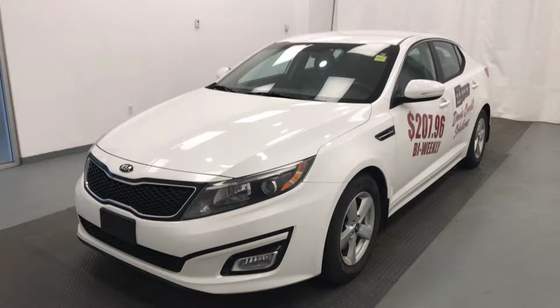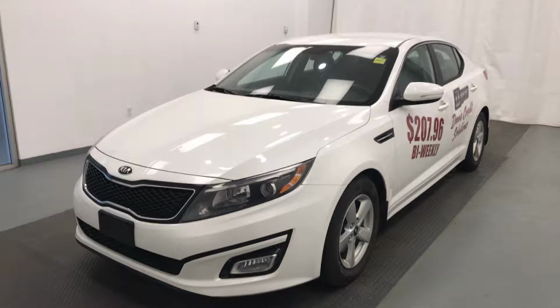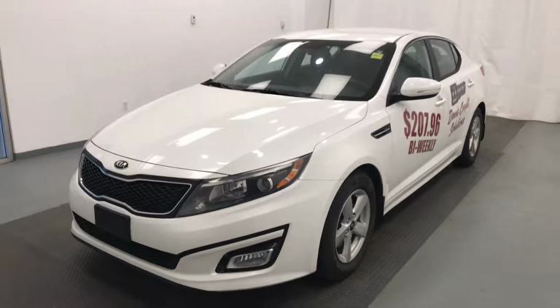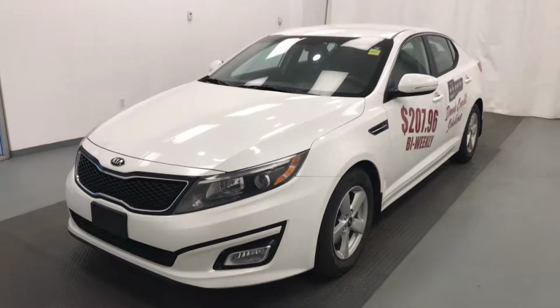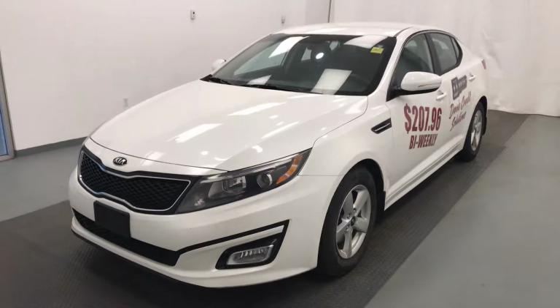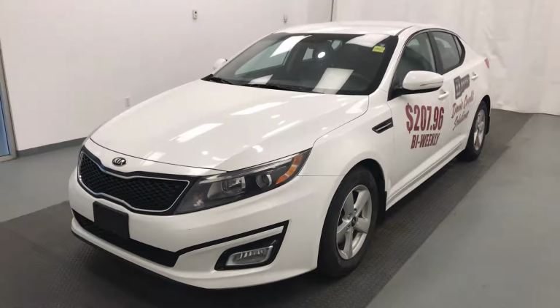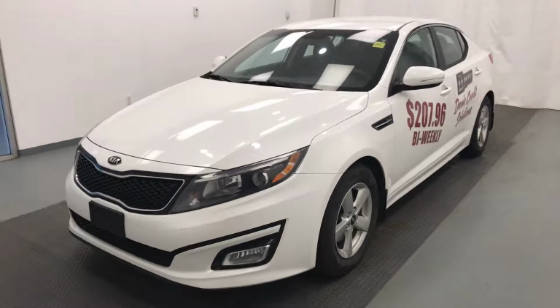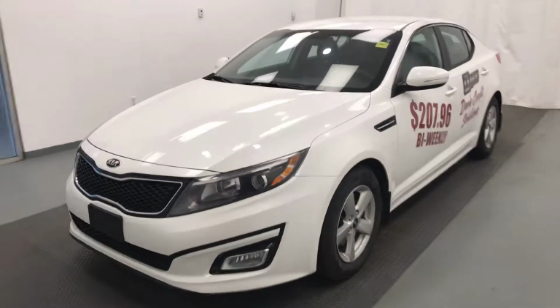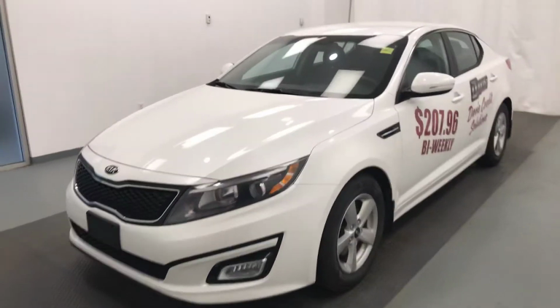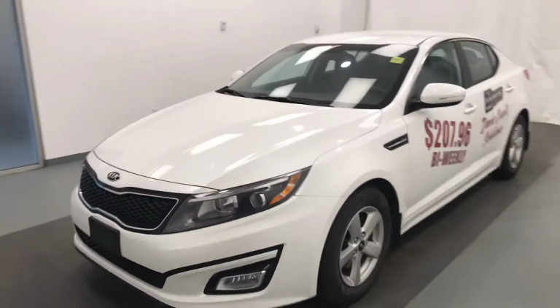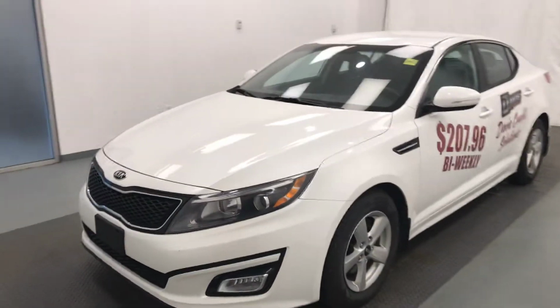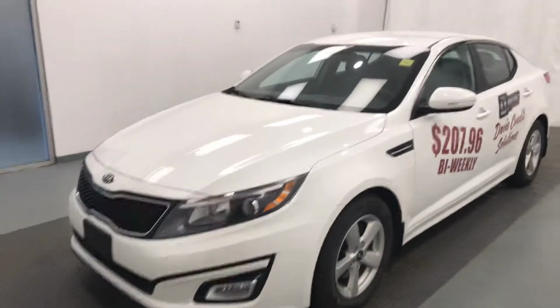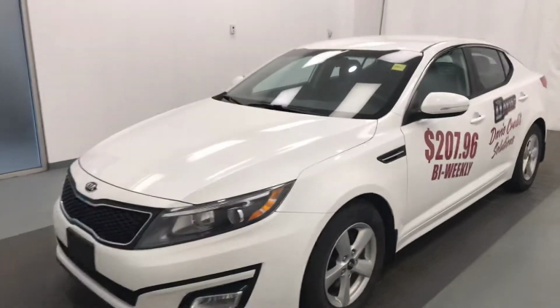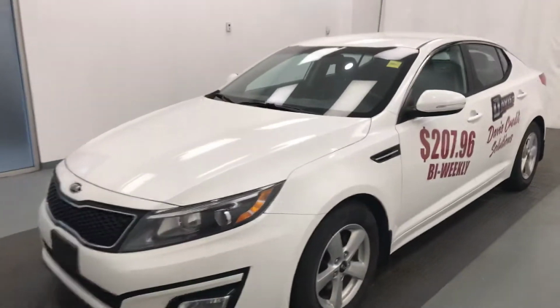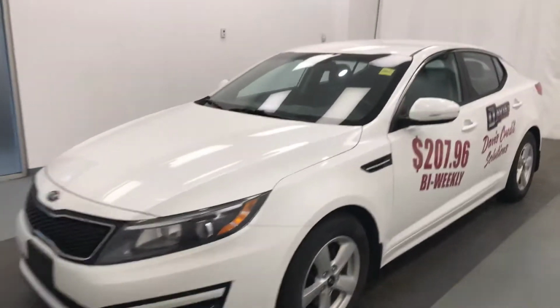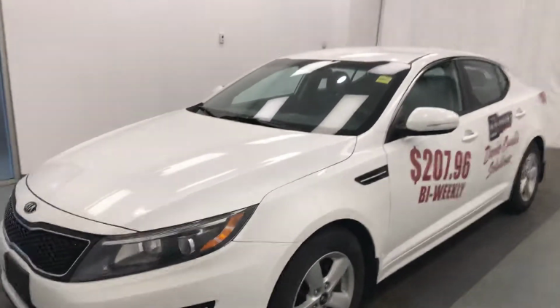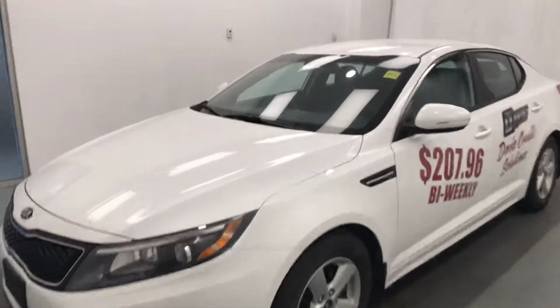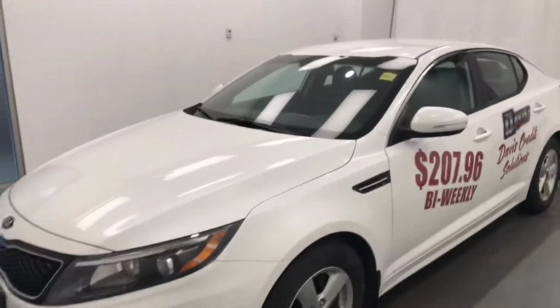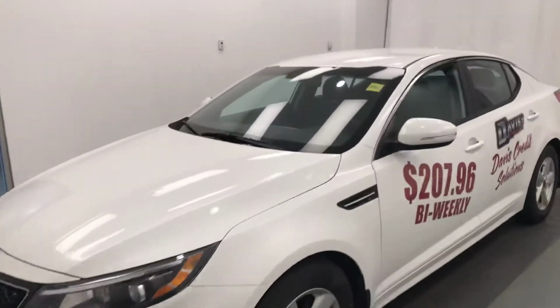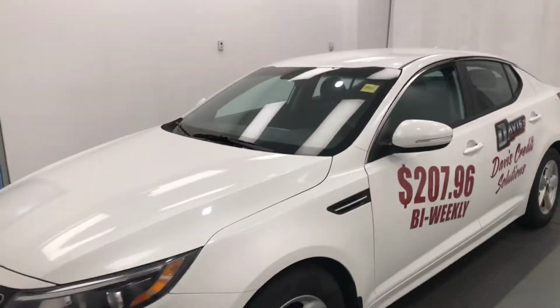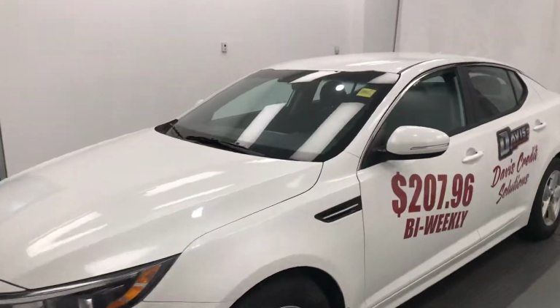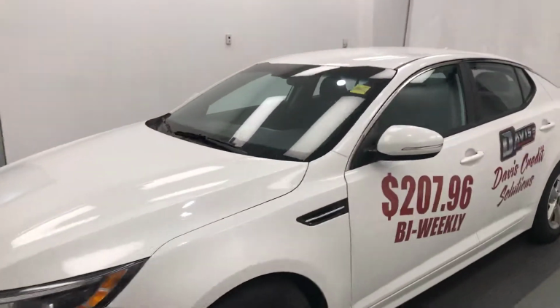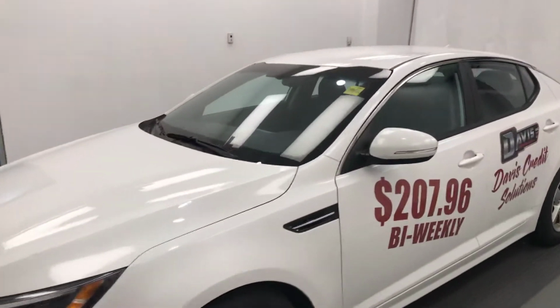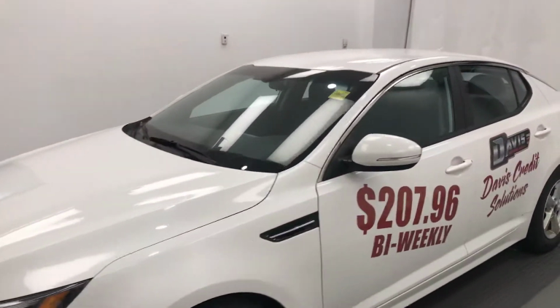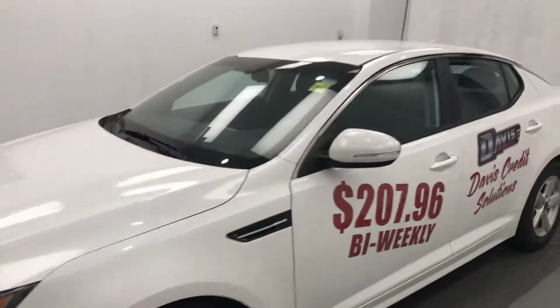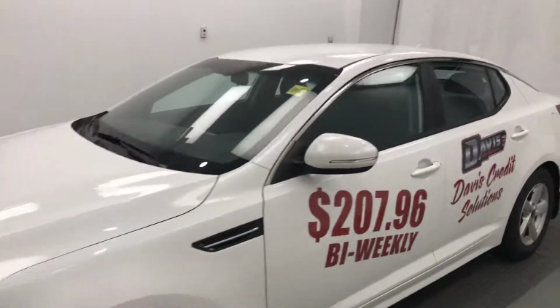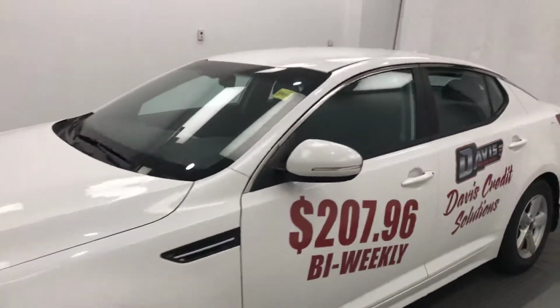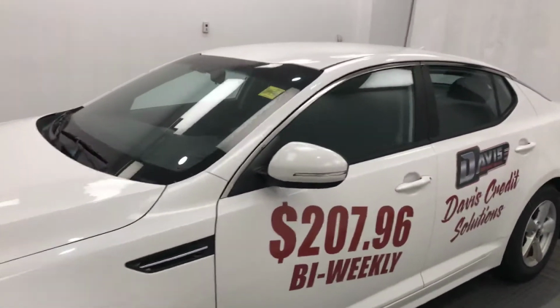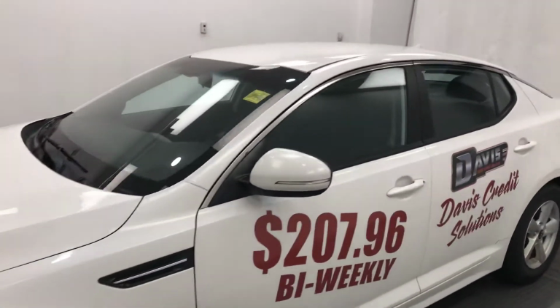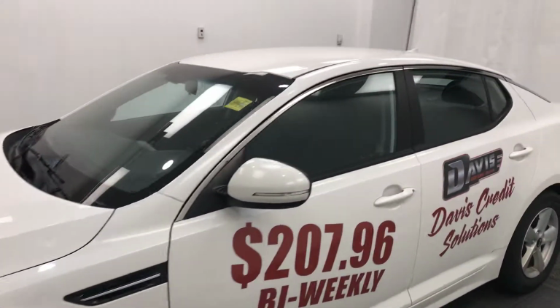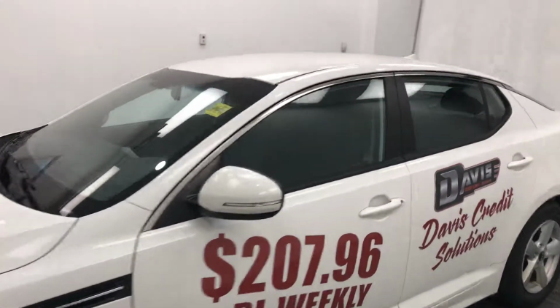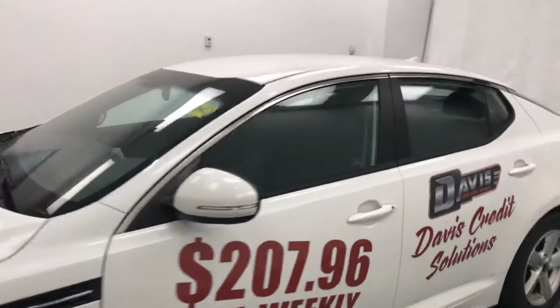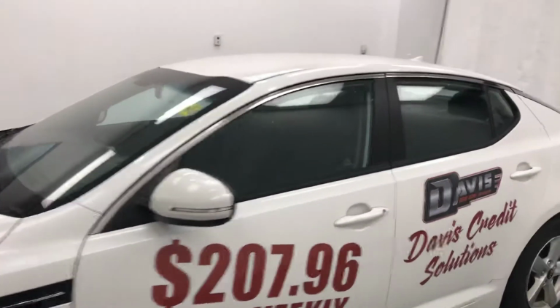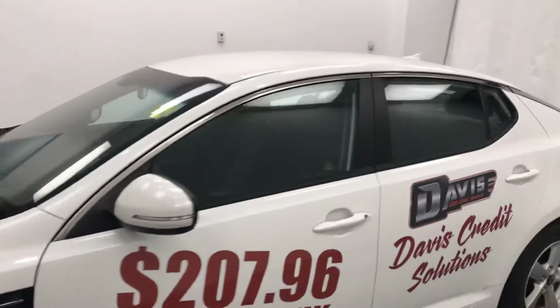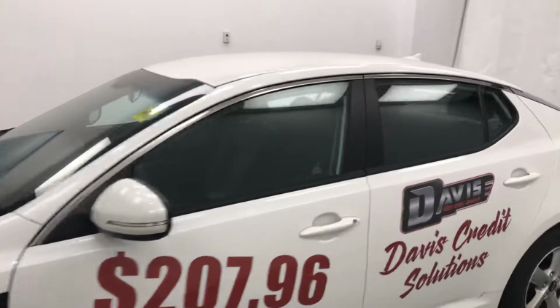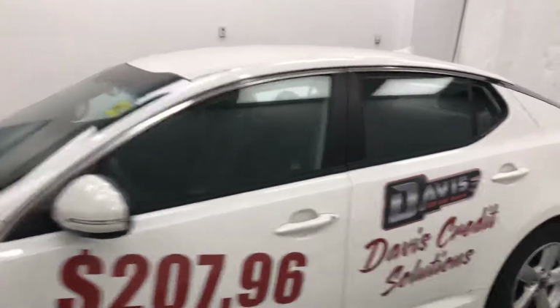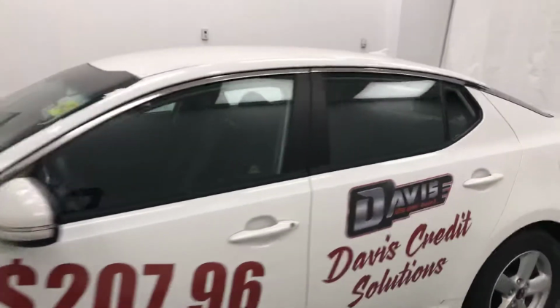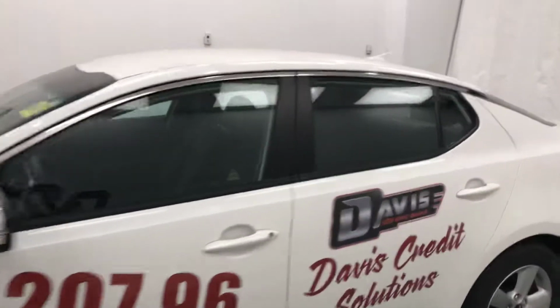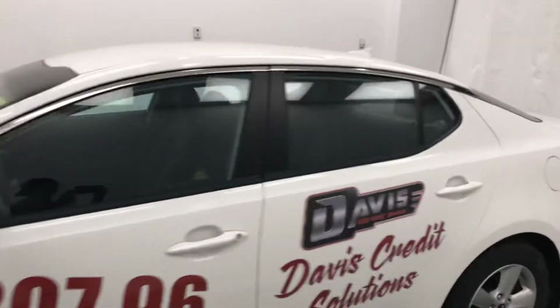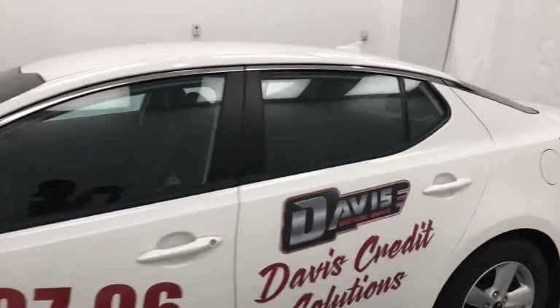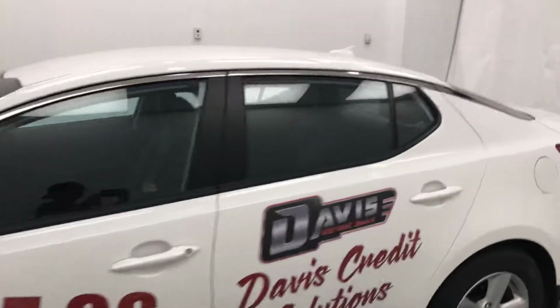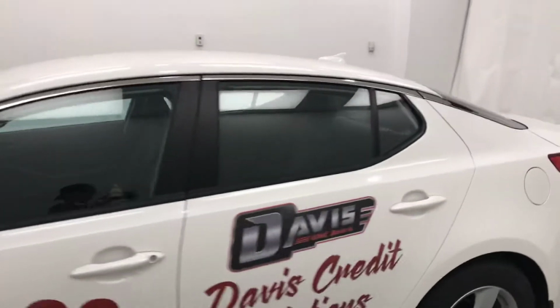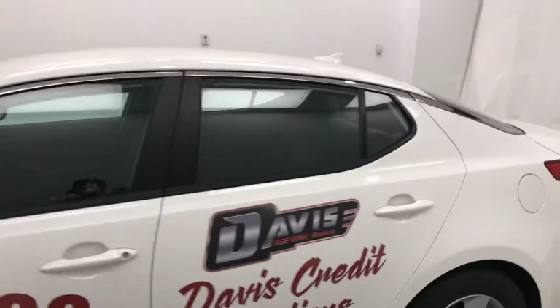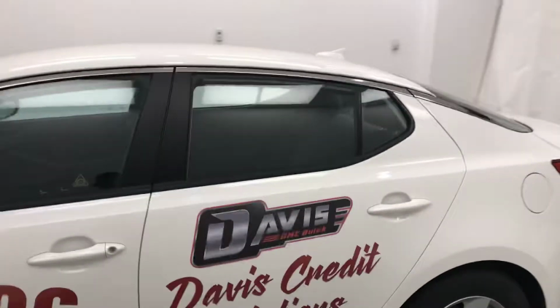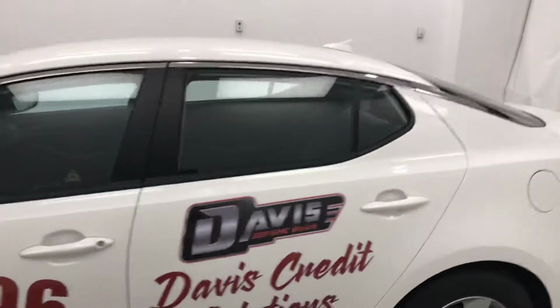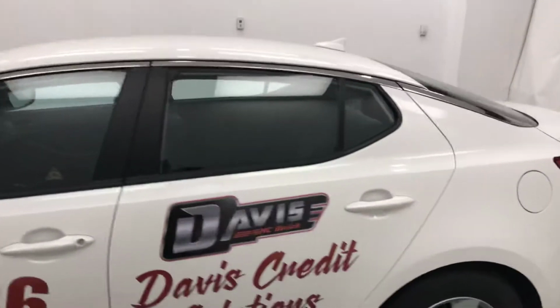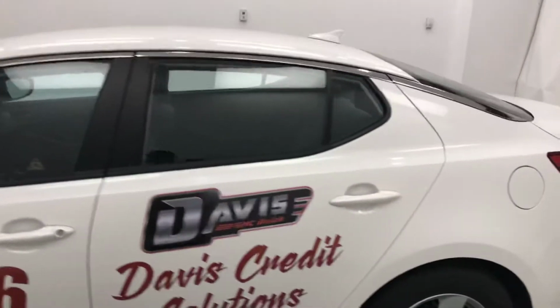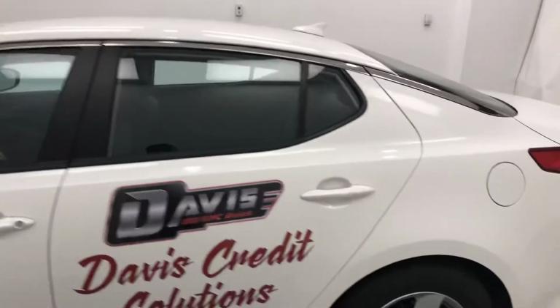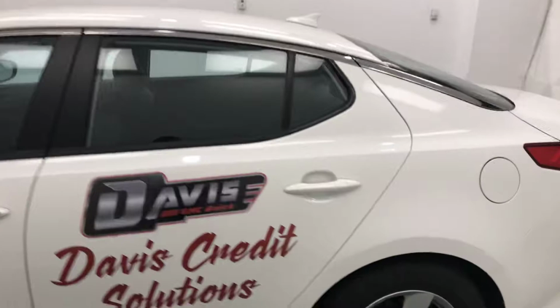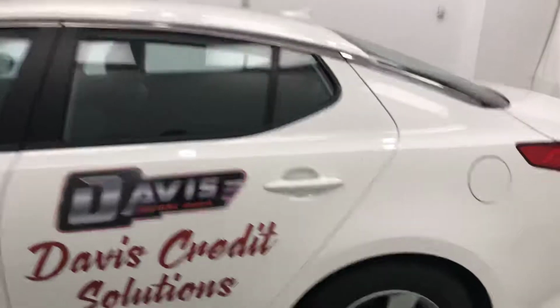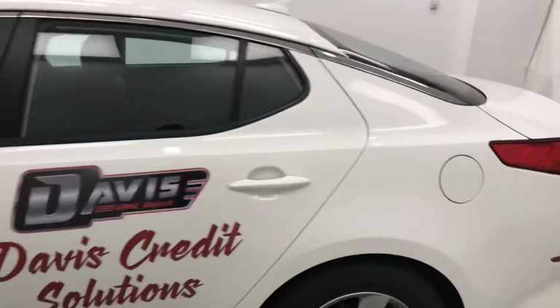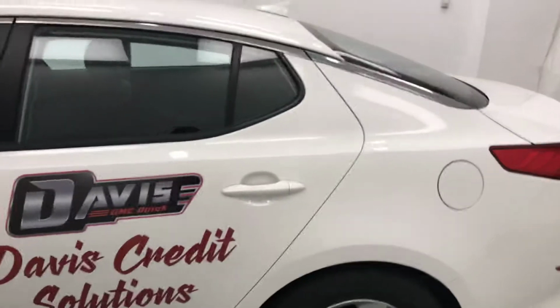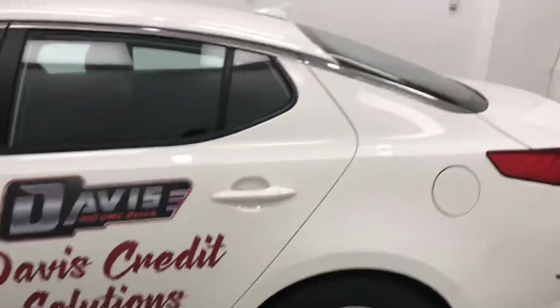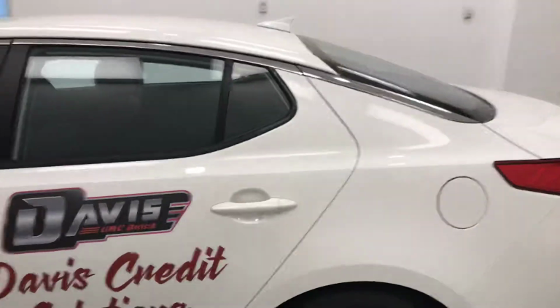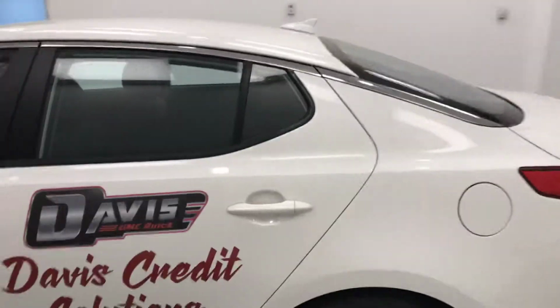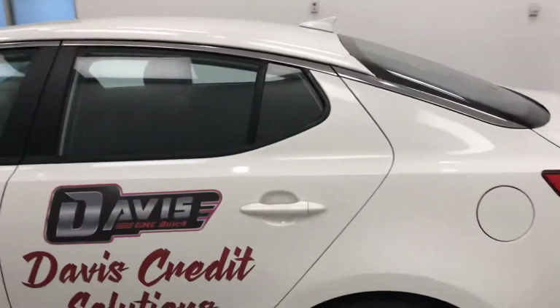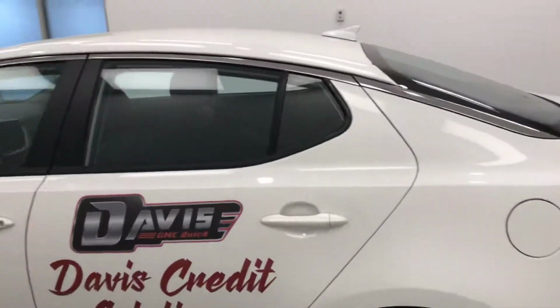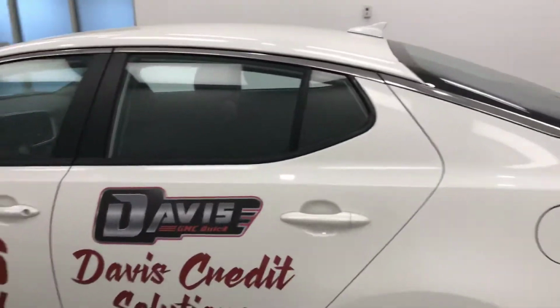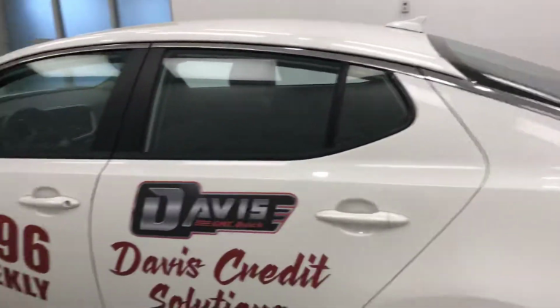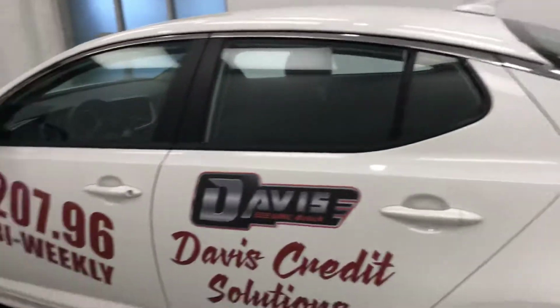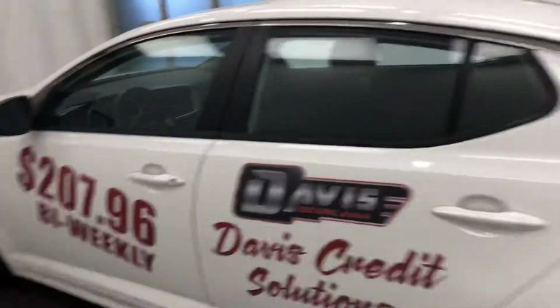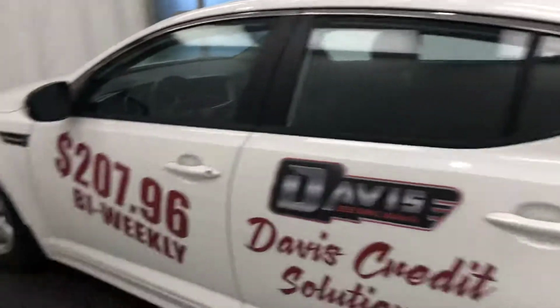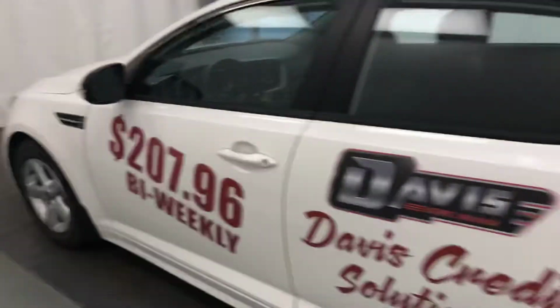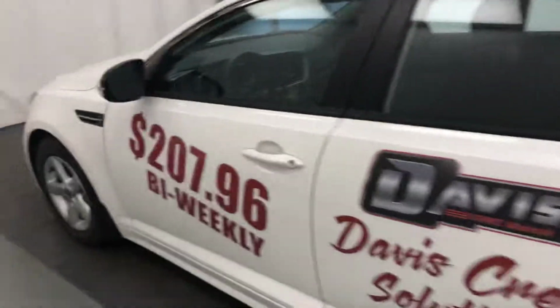Today we're viewing stock number 198674 on a 2015 Kia Optima, and our exterior color is white.